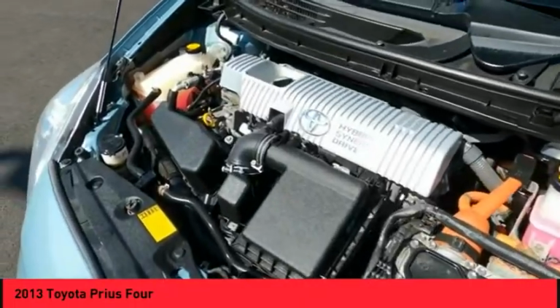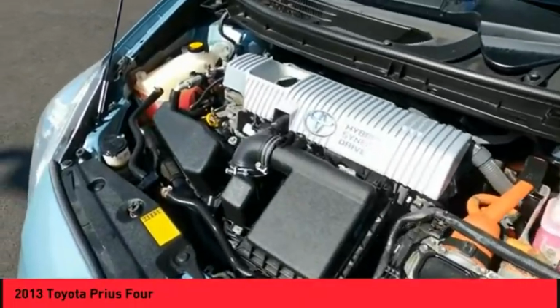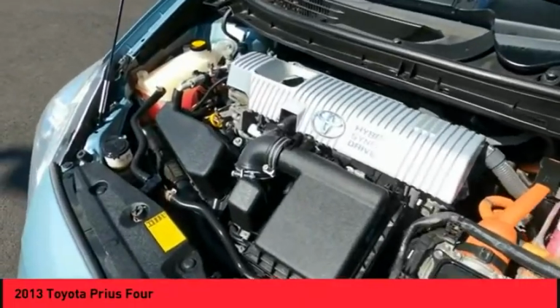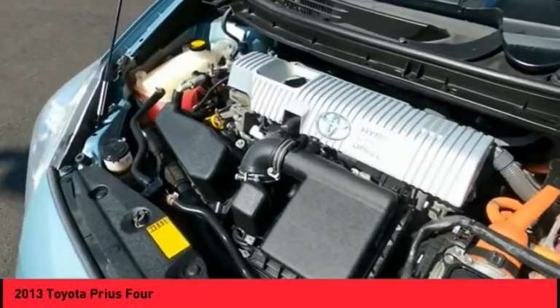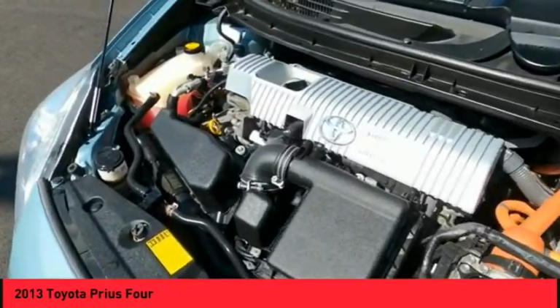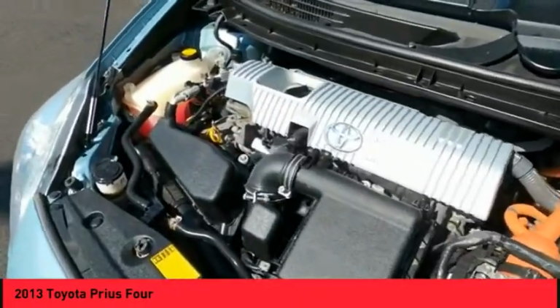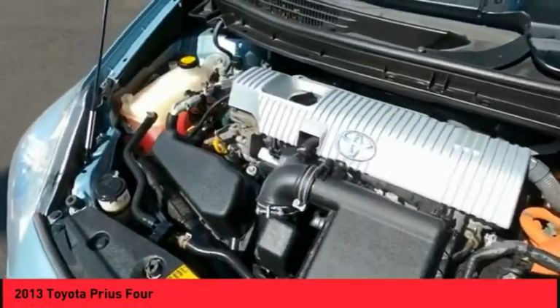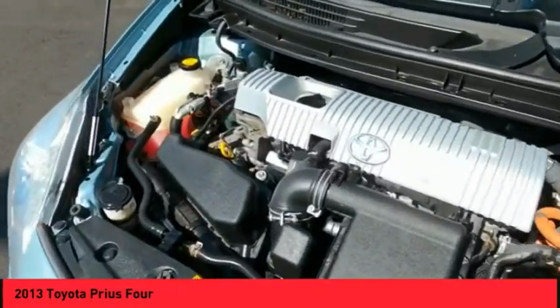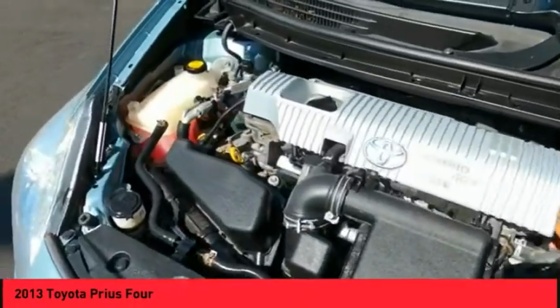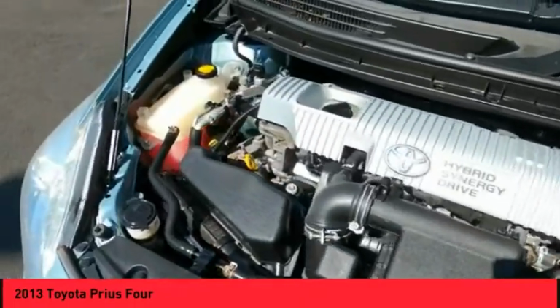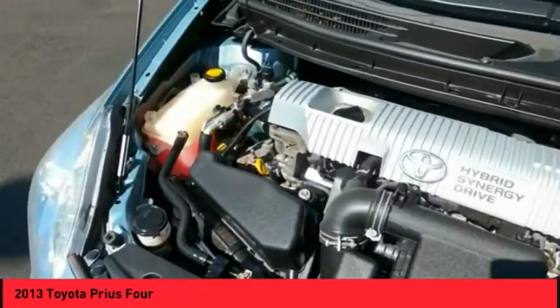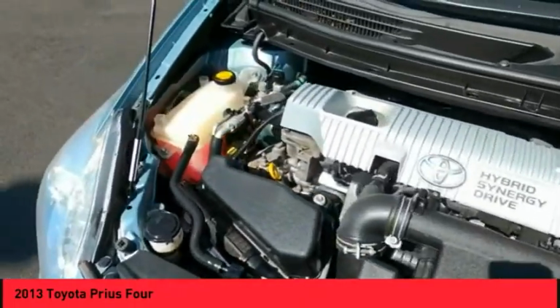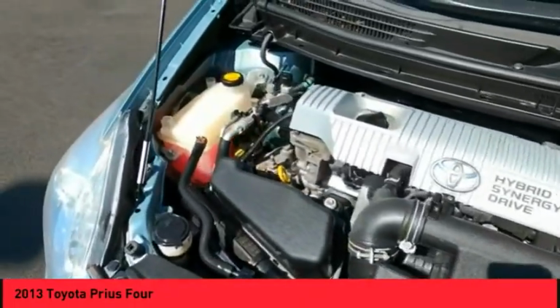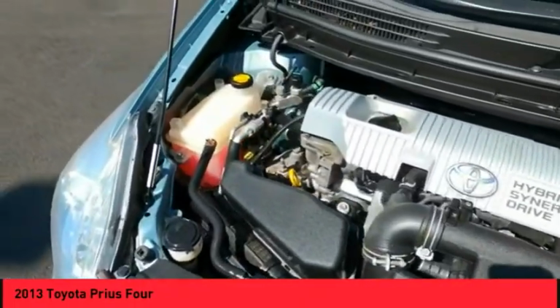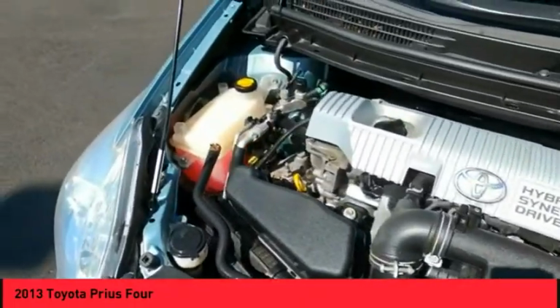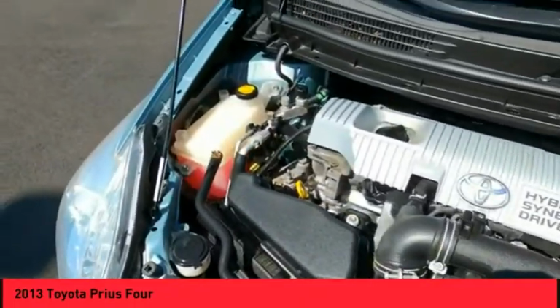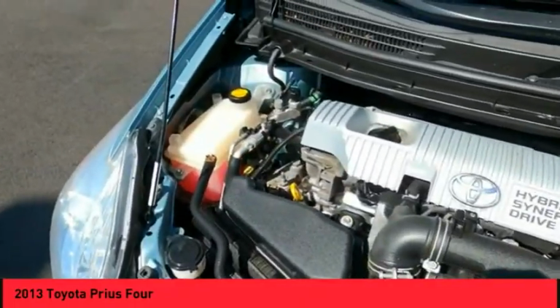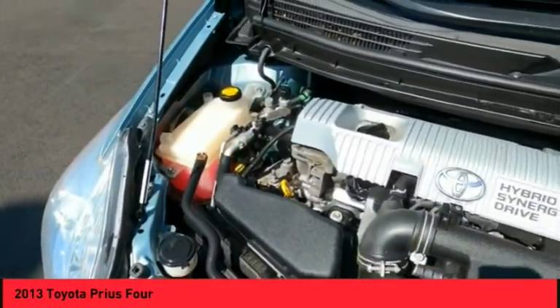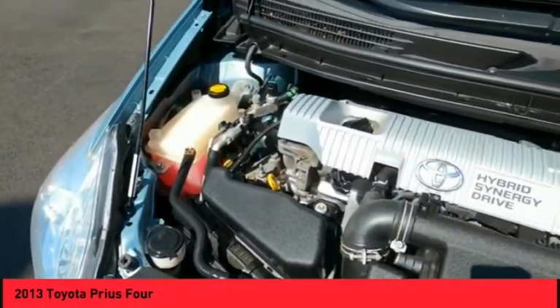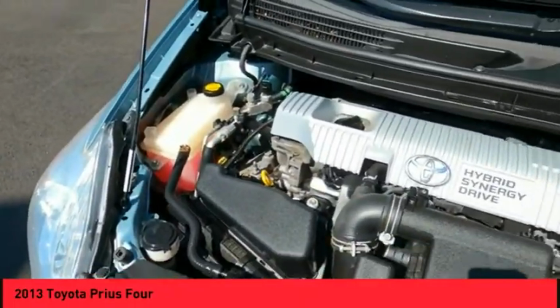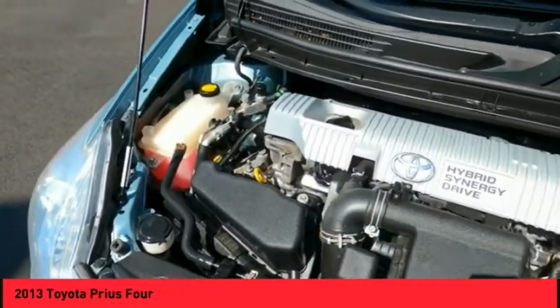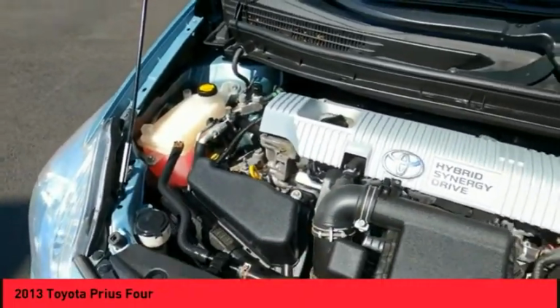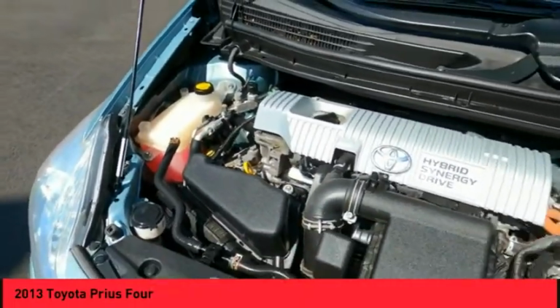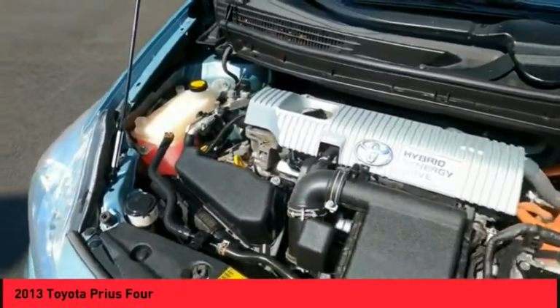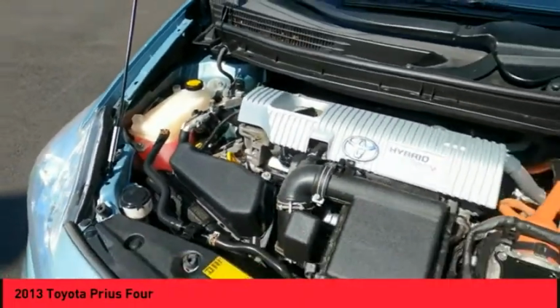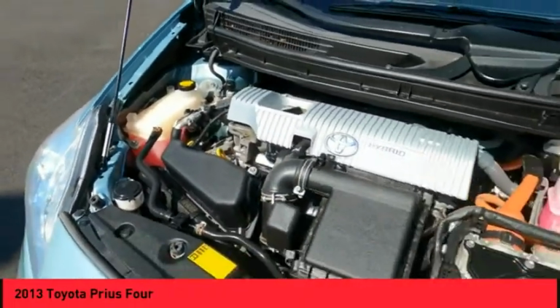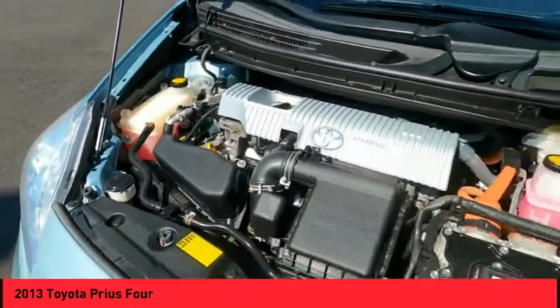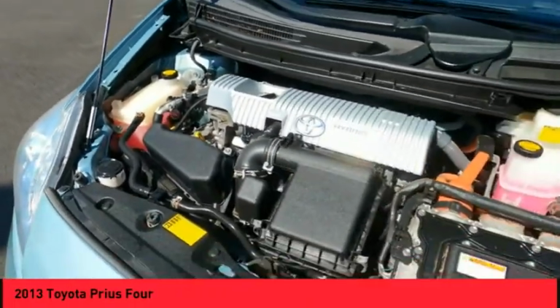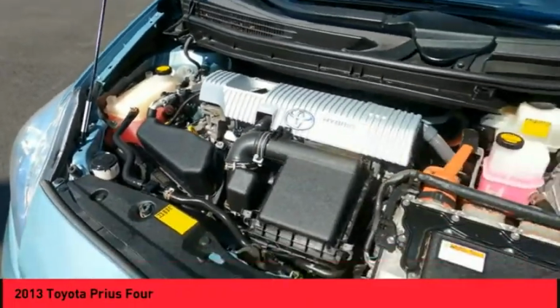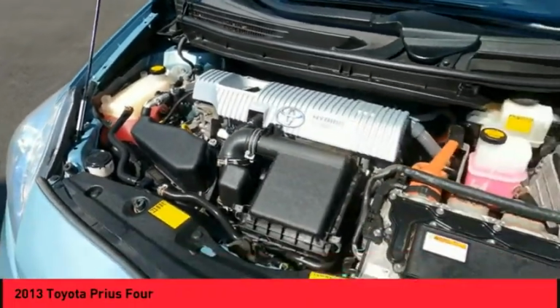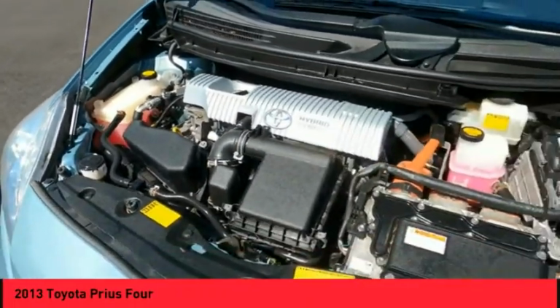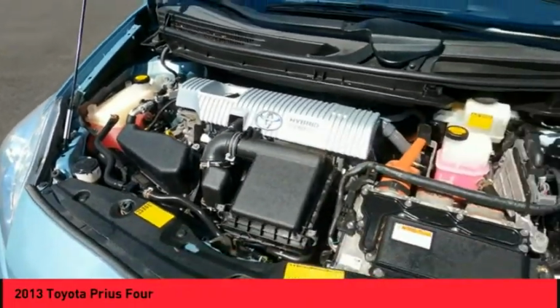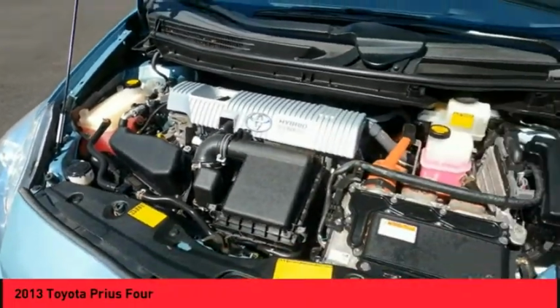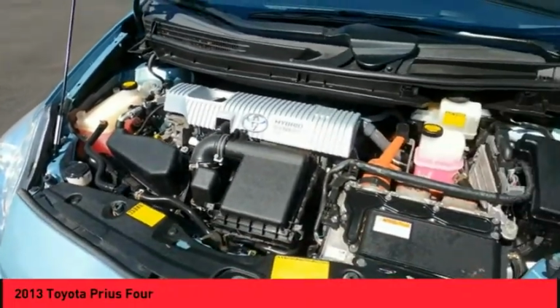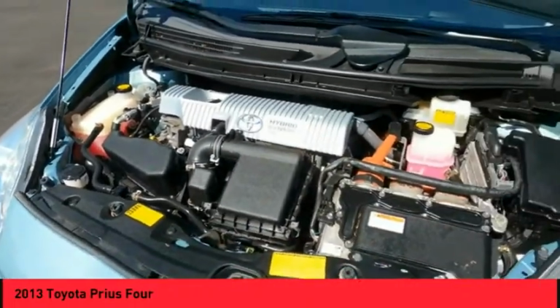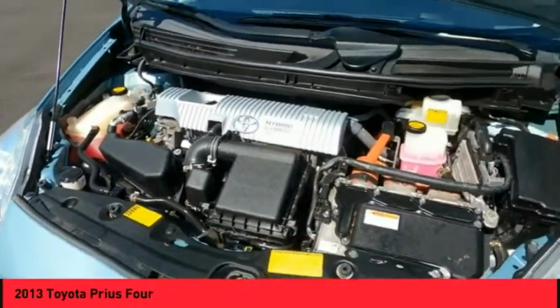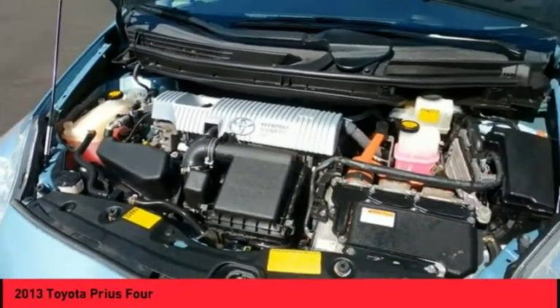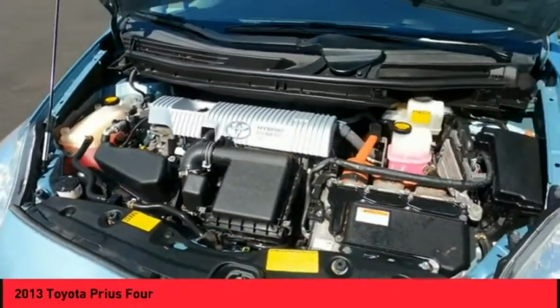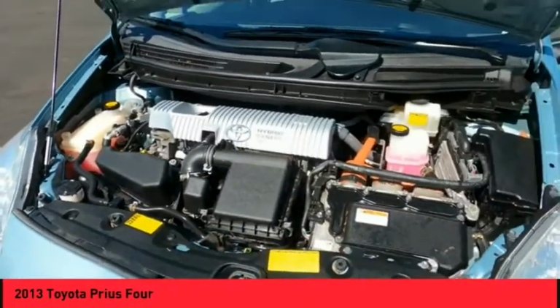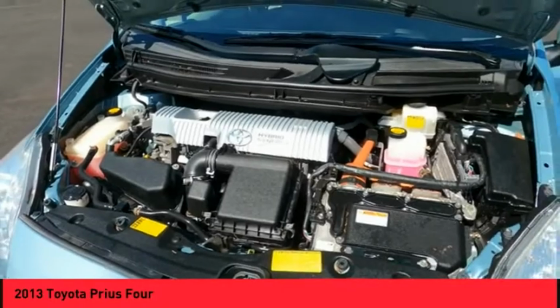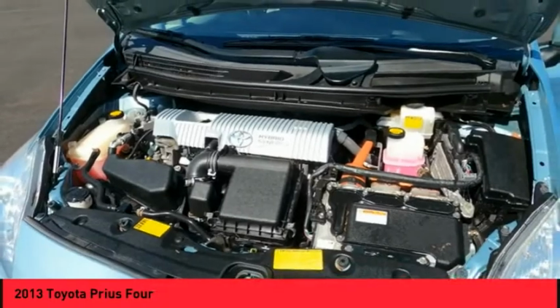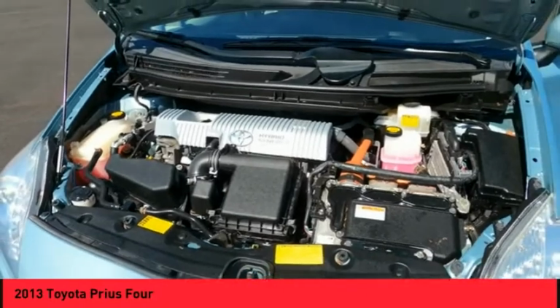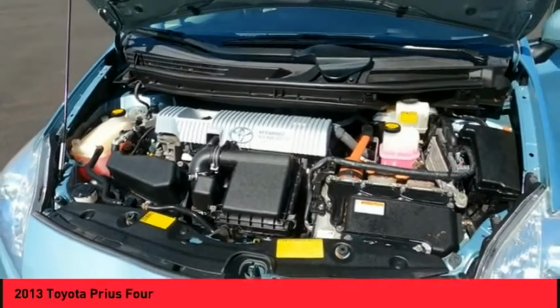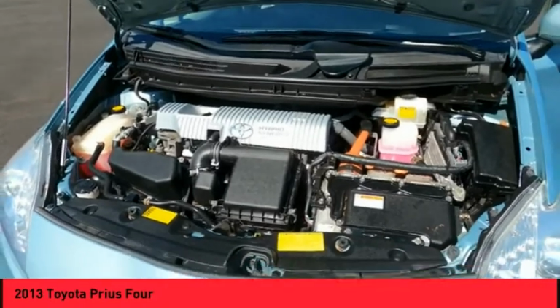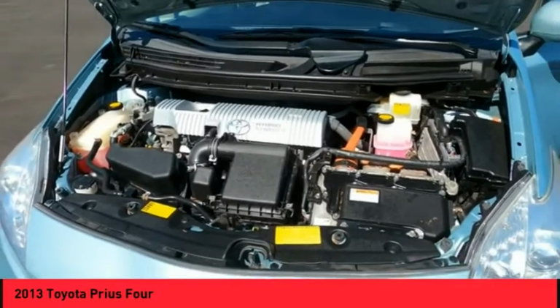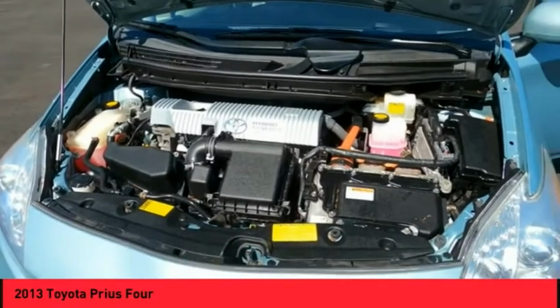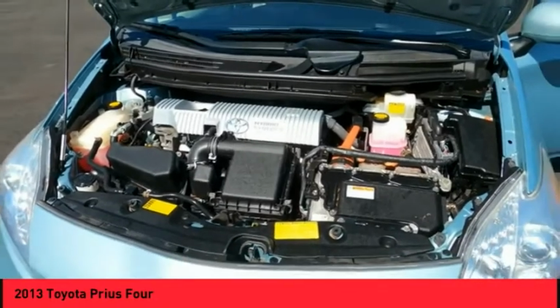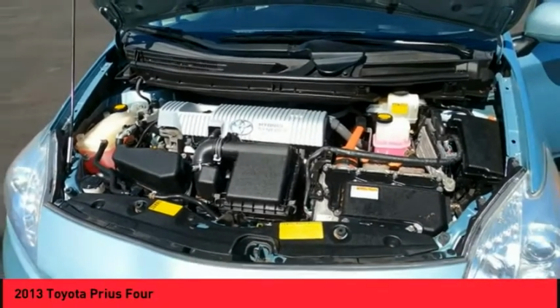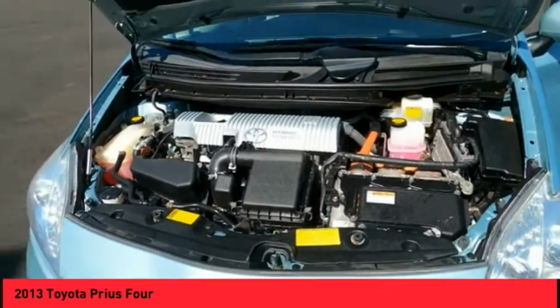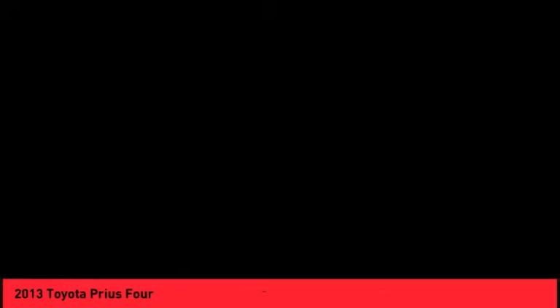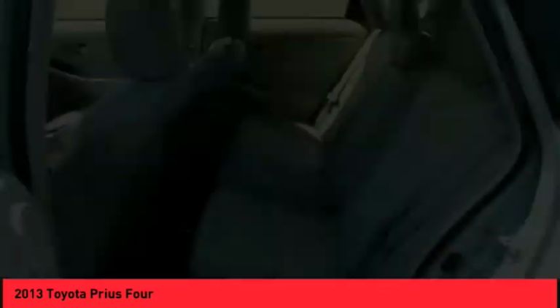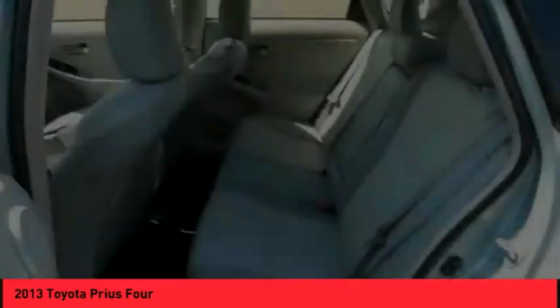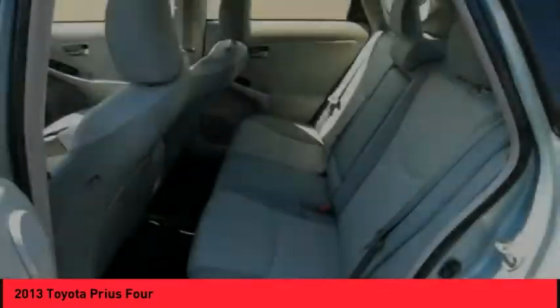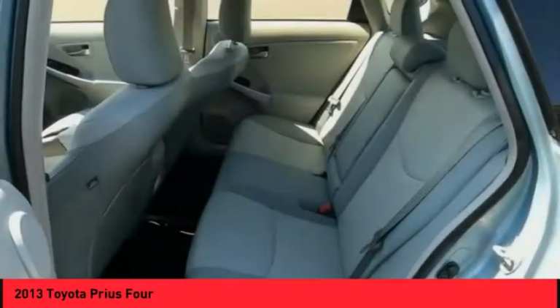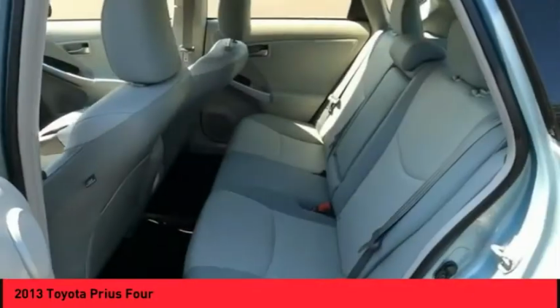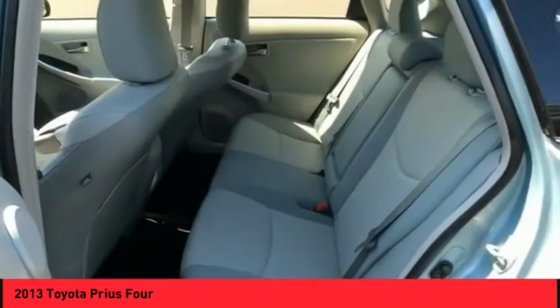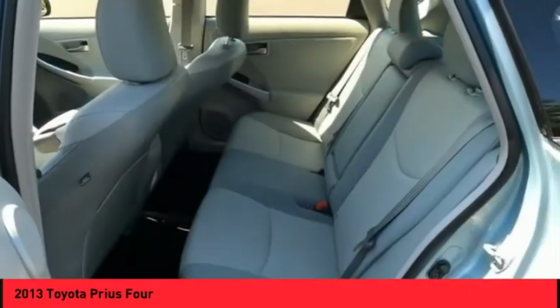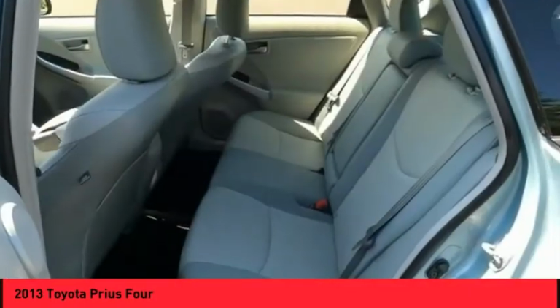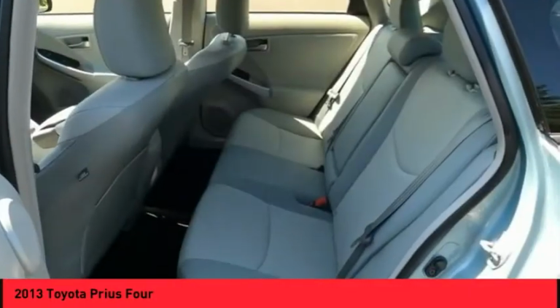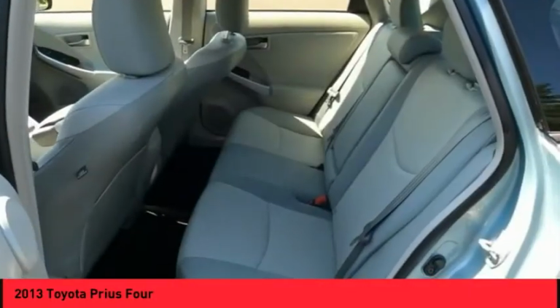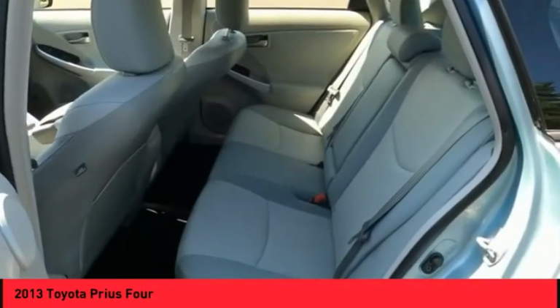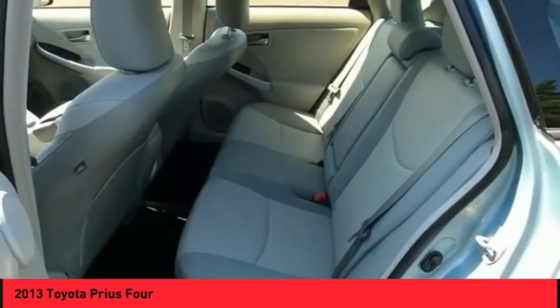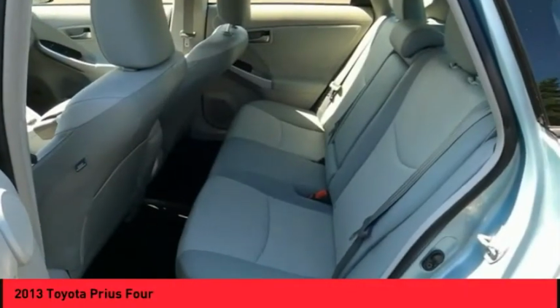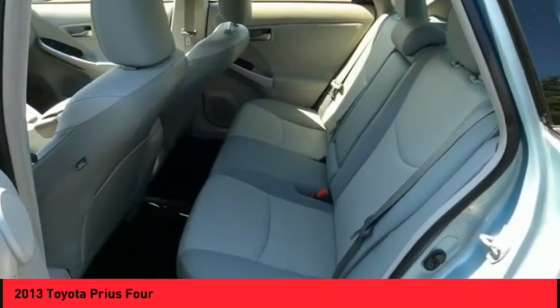Airbags — Driver and Knee. Cruise Control, Trip Computer. This beauty will make even your house keys jealous. Drive it today.